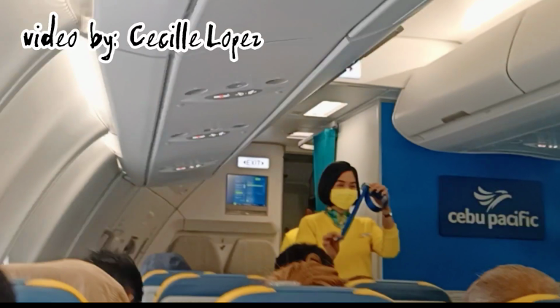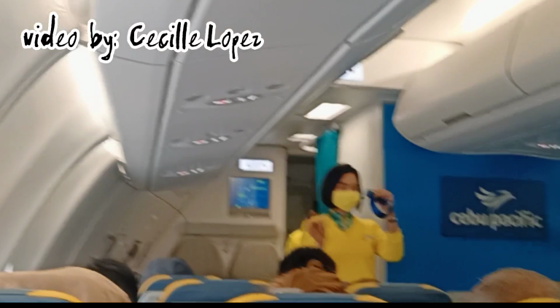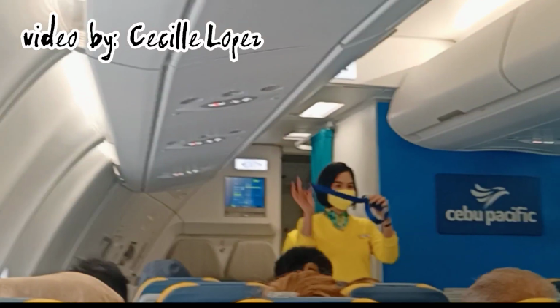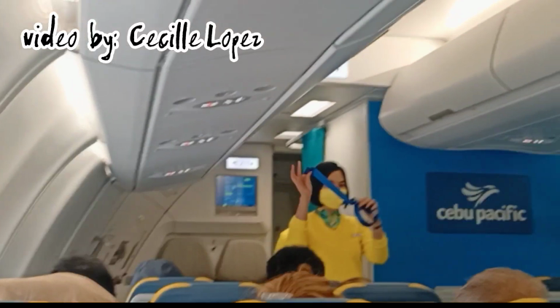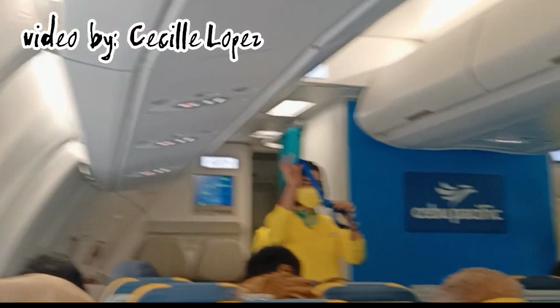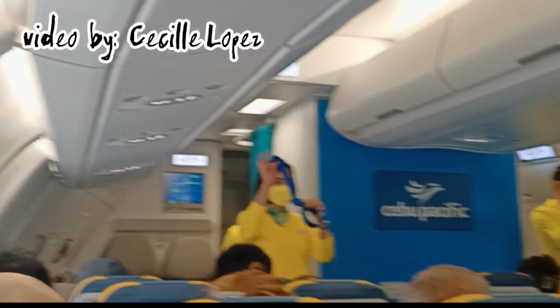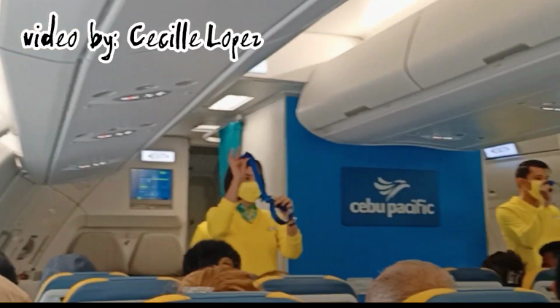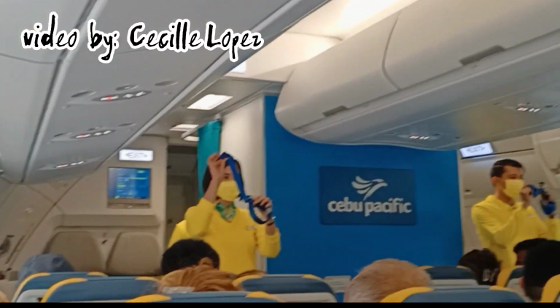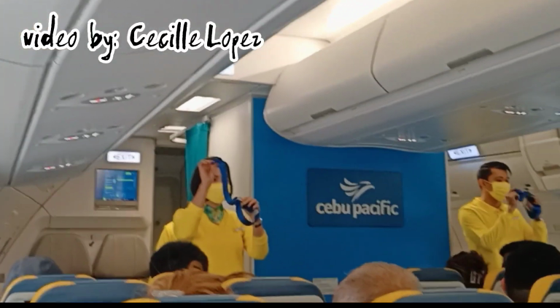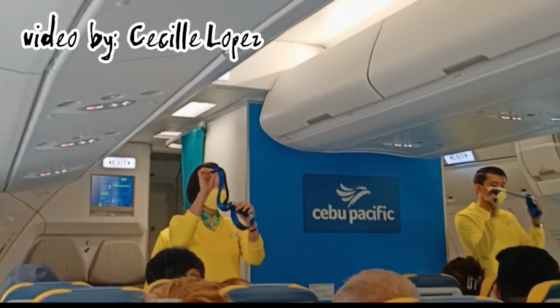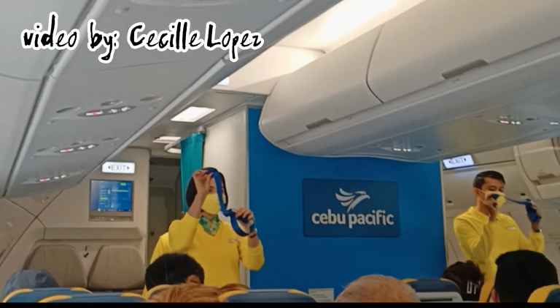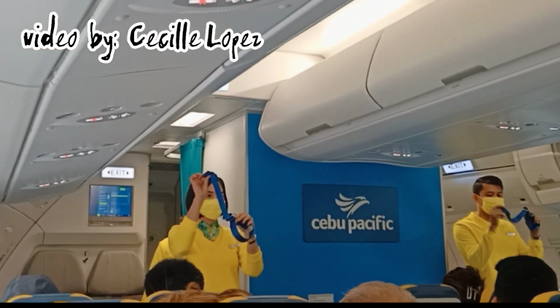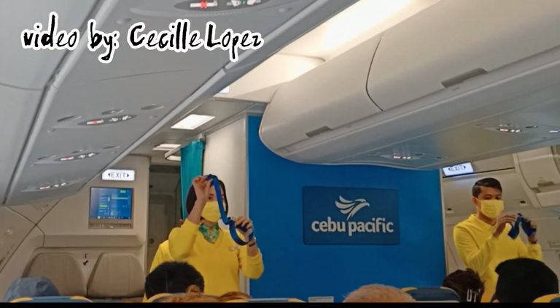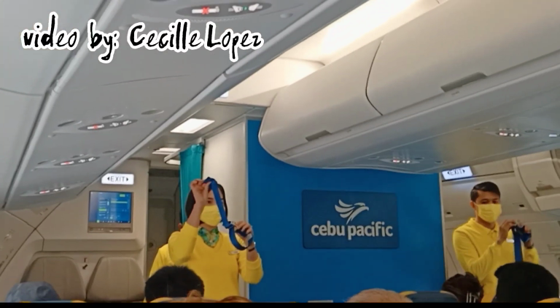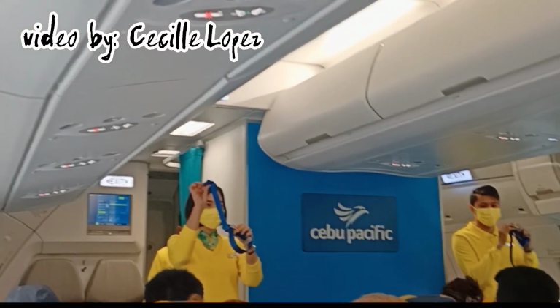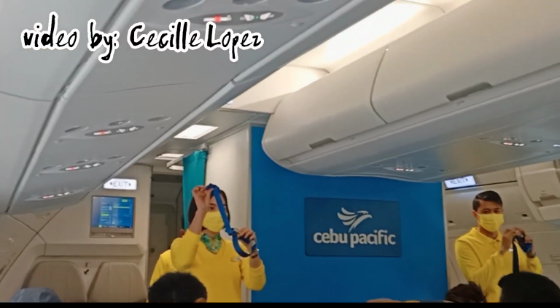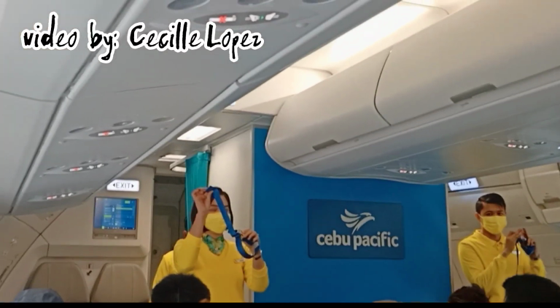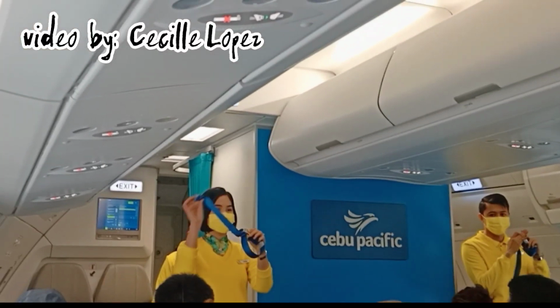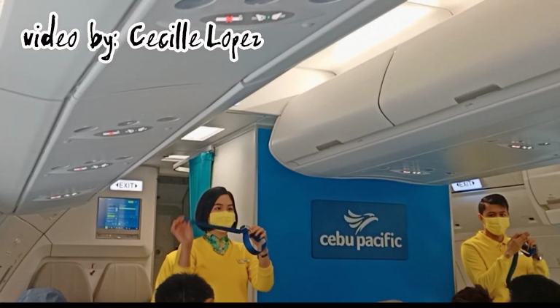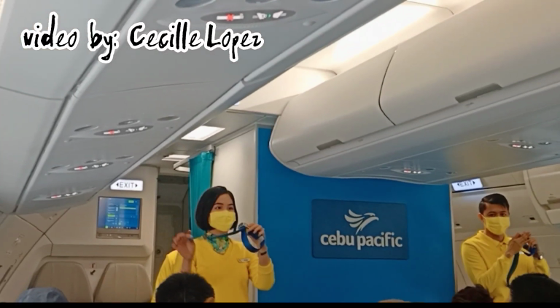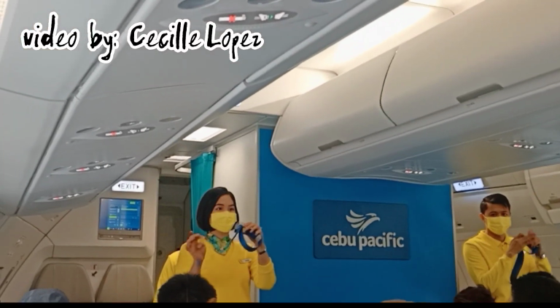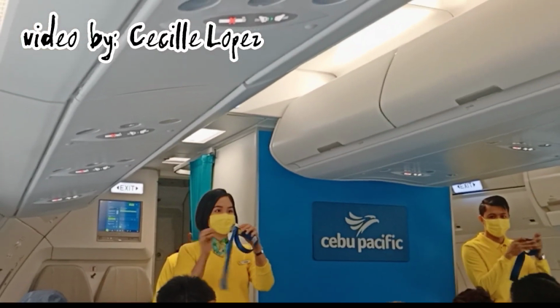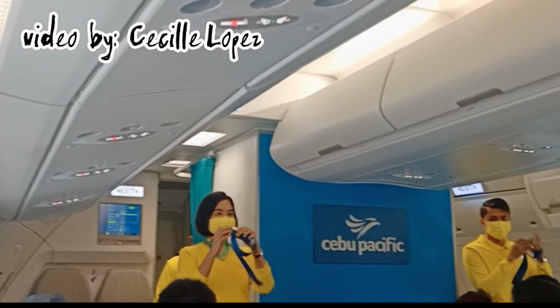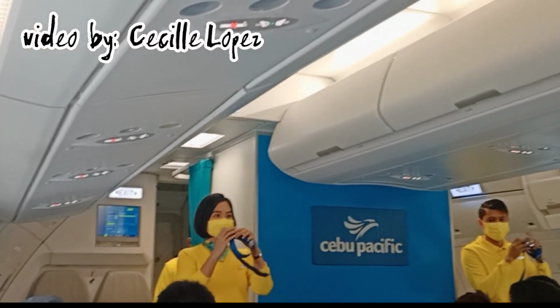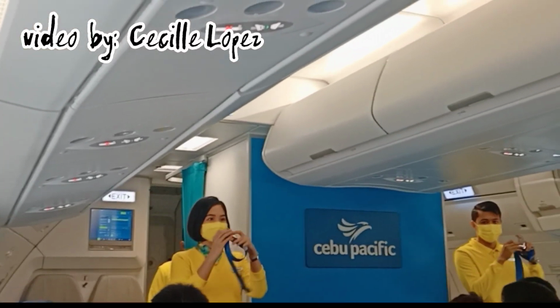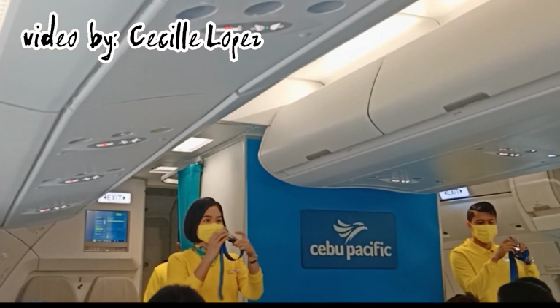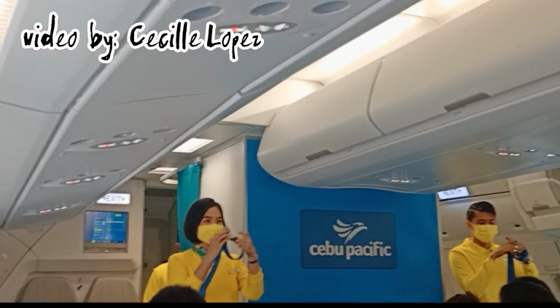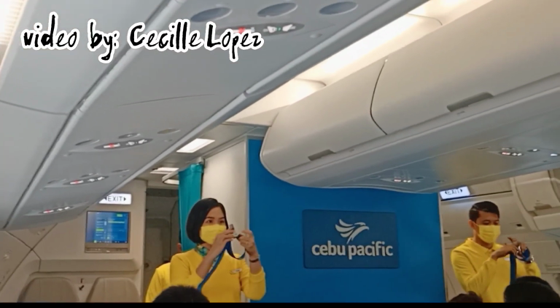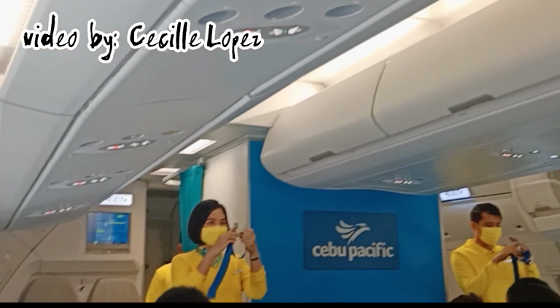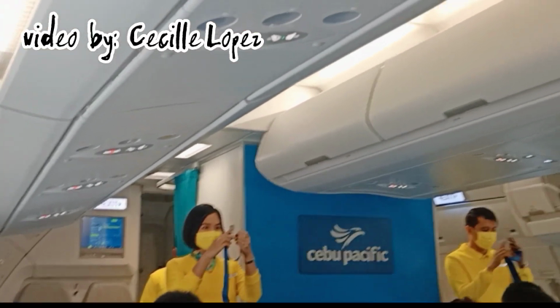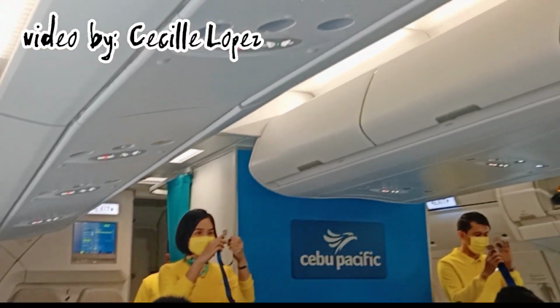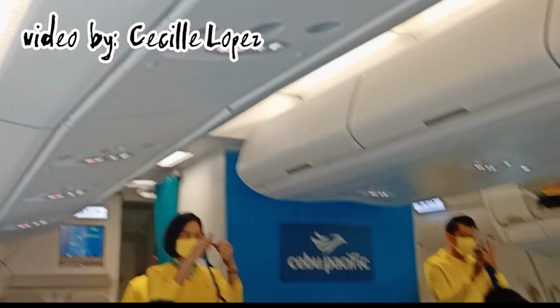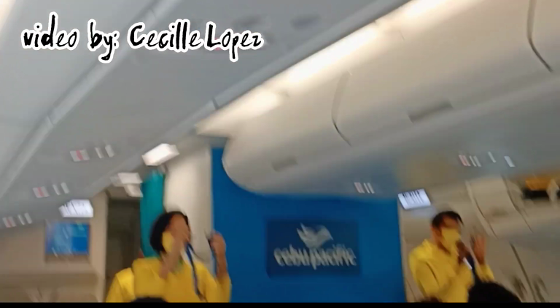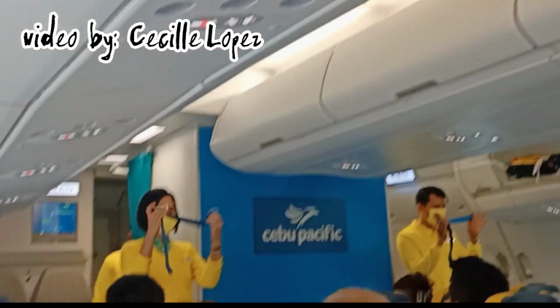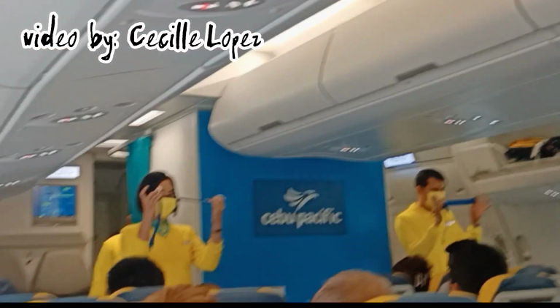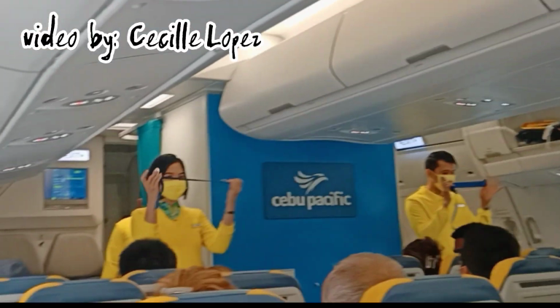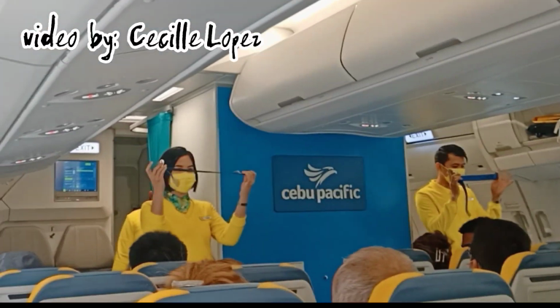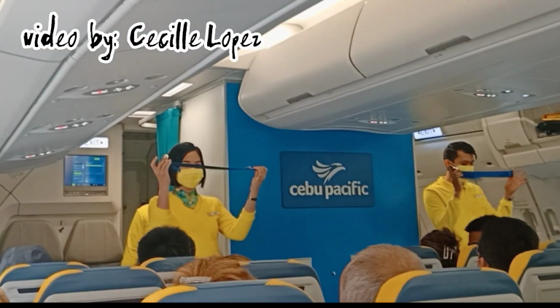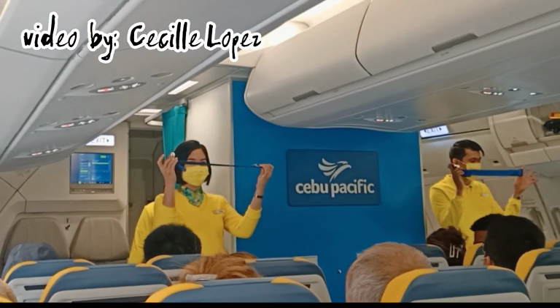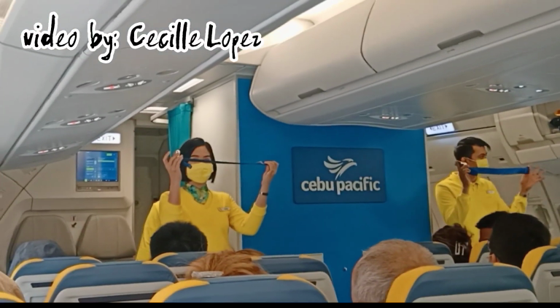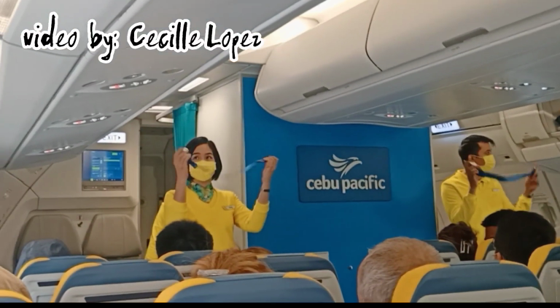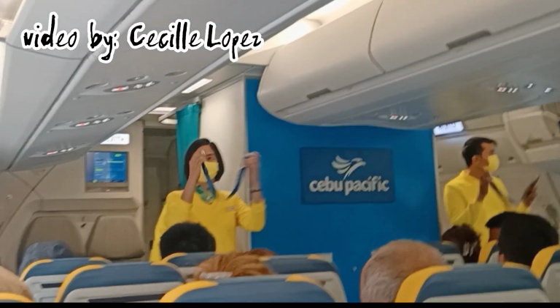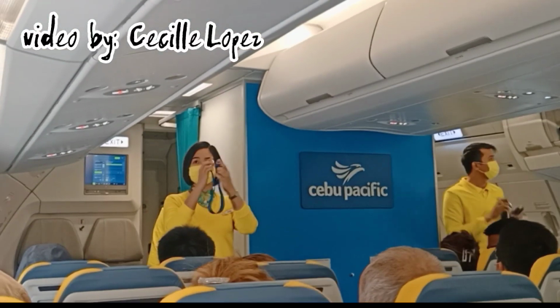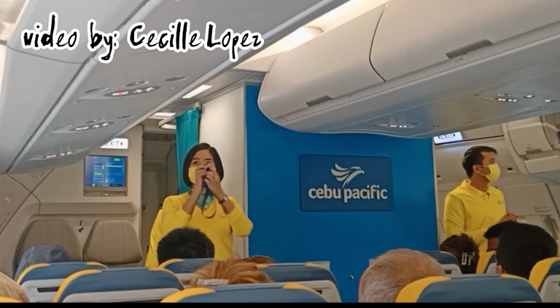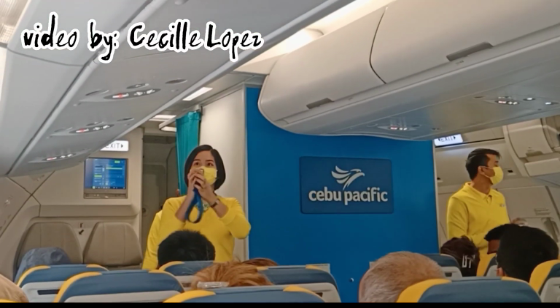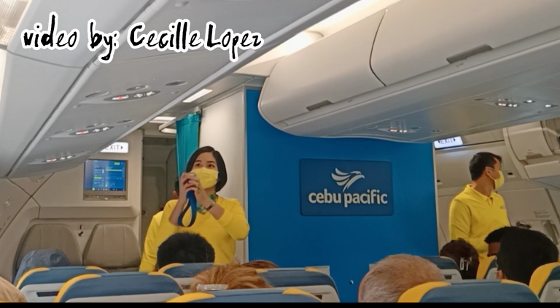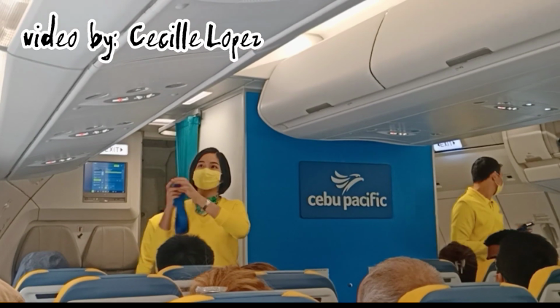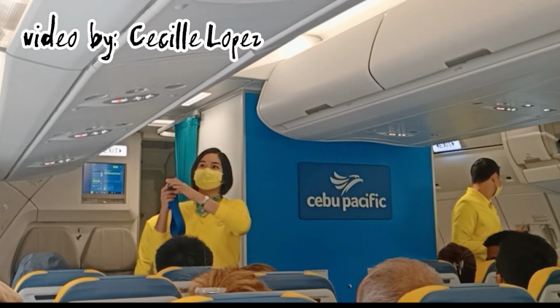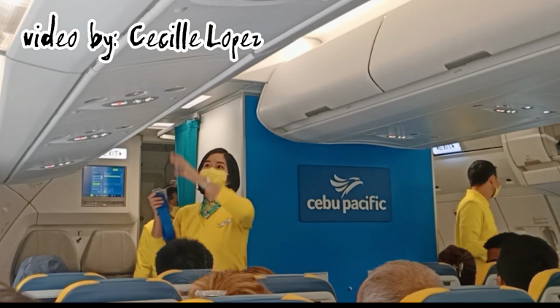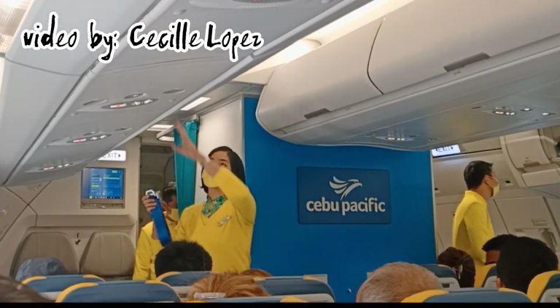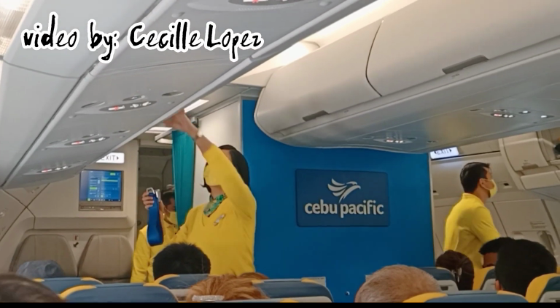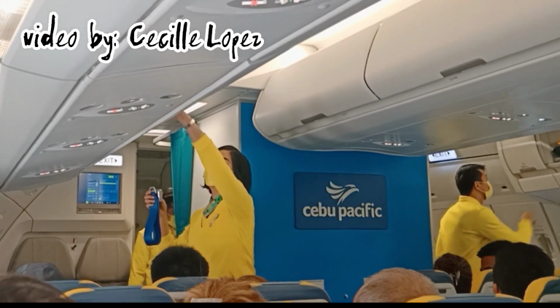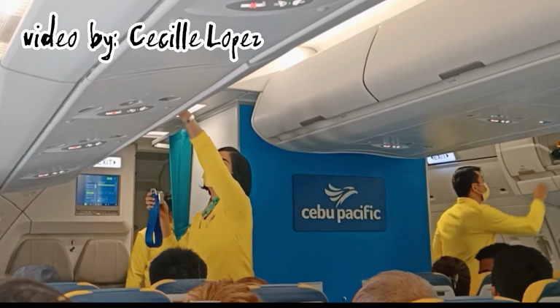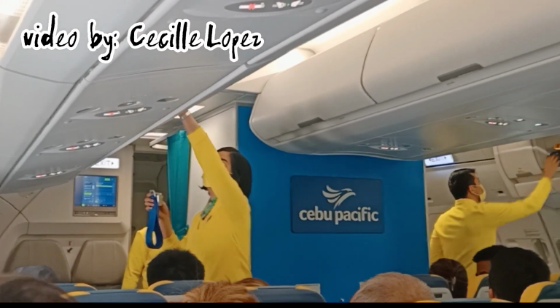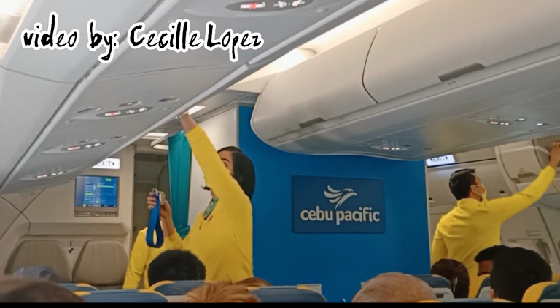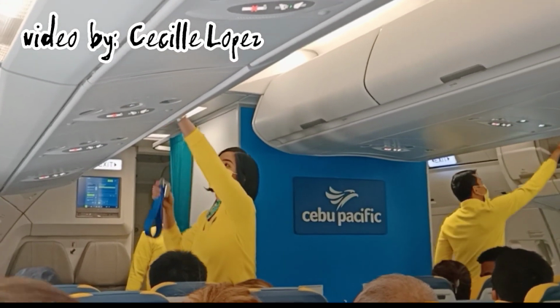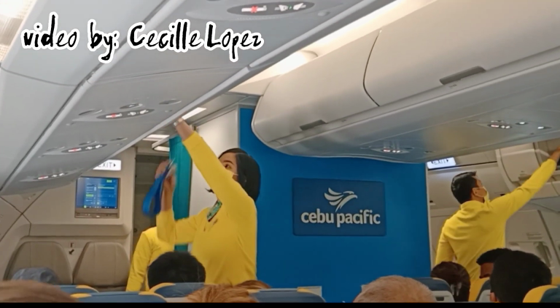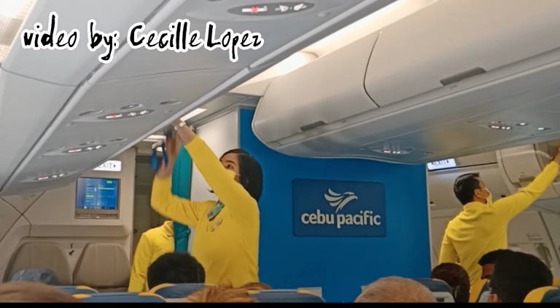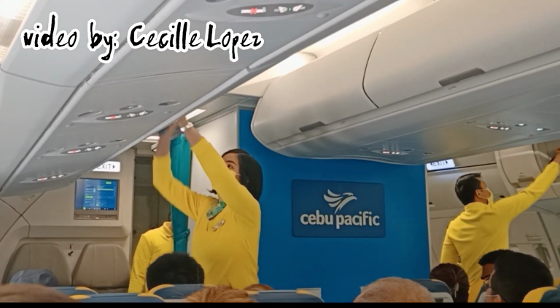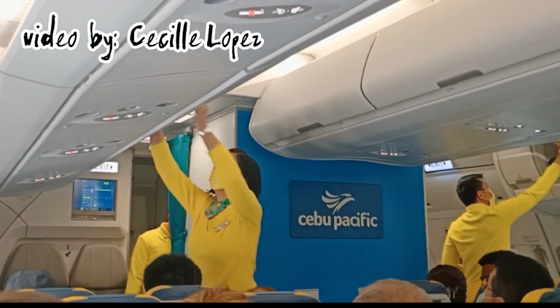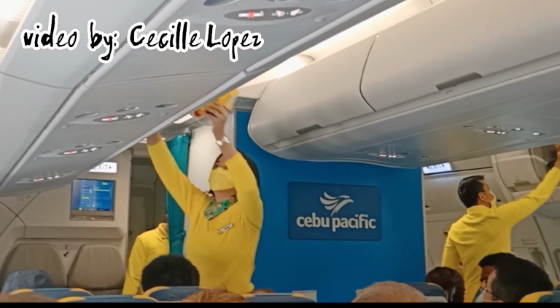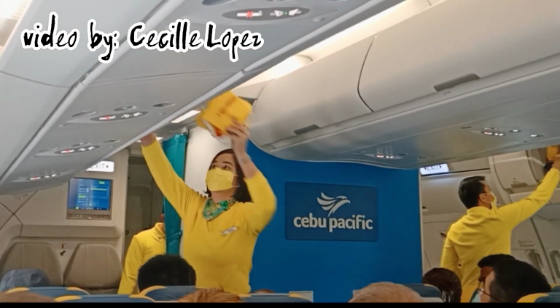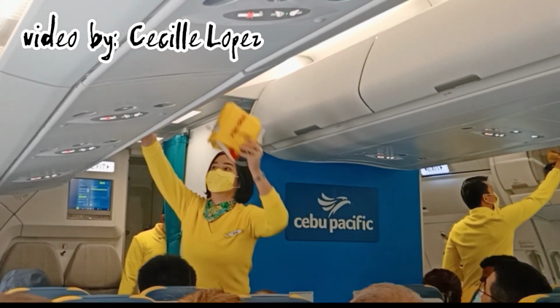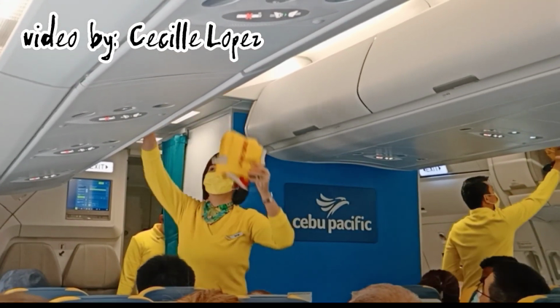Tighten seat belt by pulling loose end. To unfasten, lift top of buckle and pull free end to release.